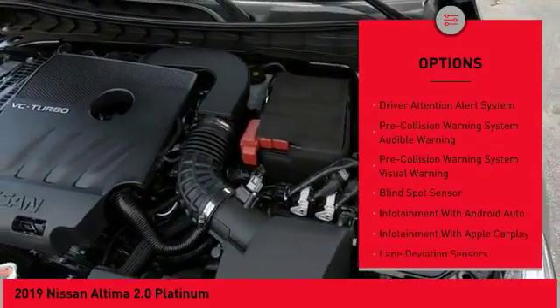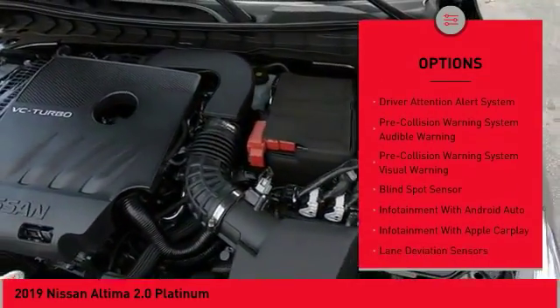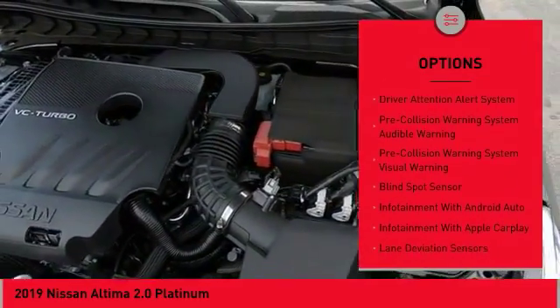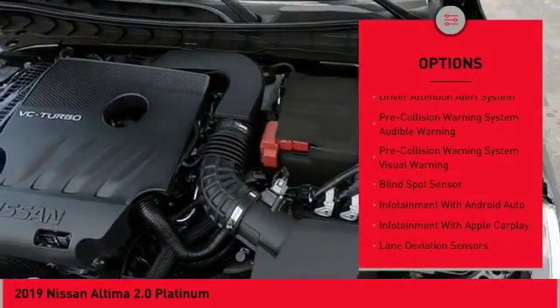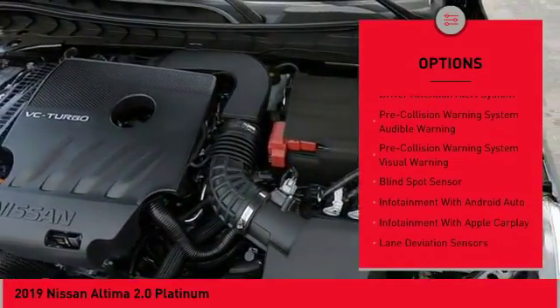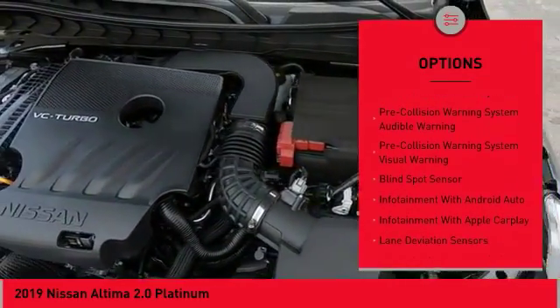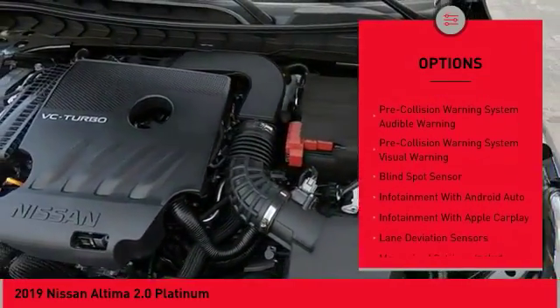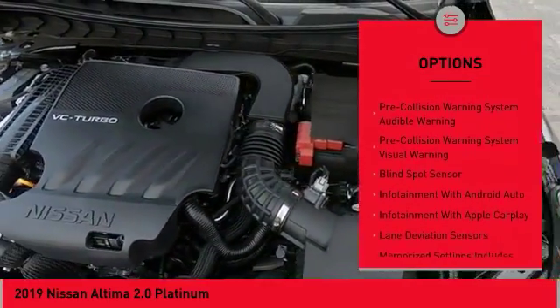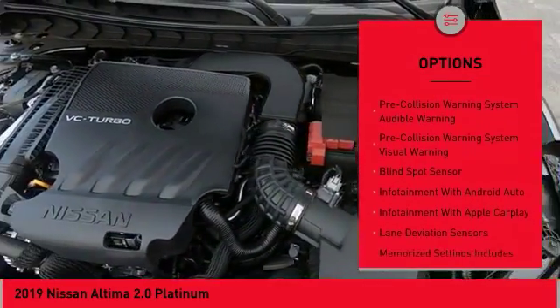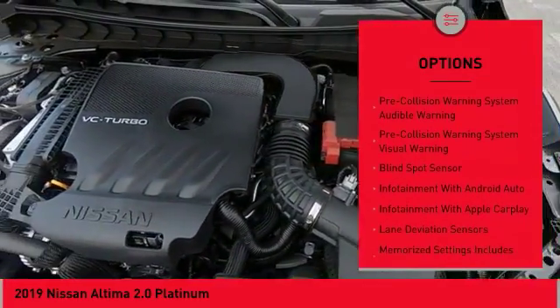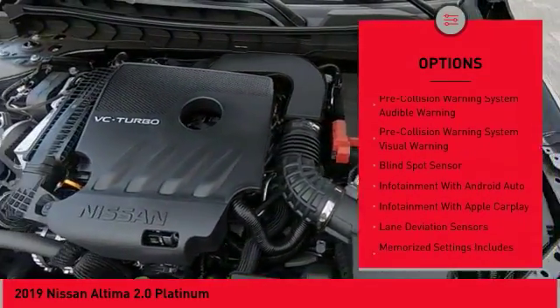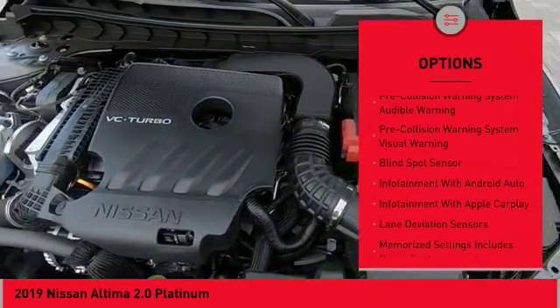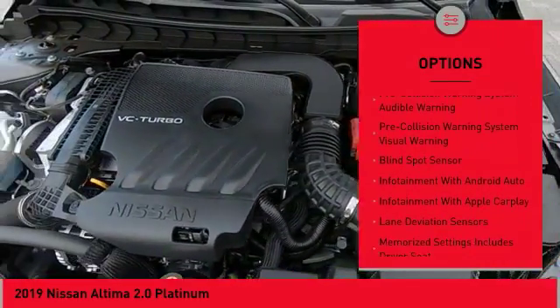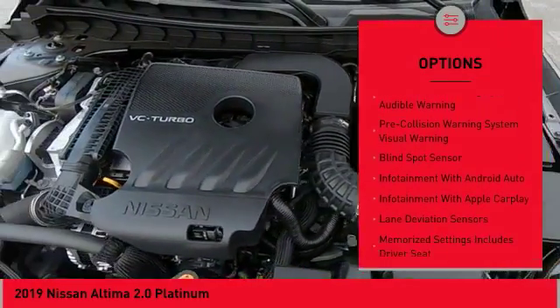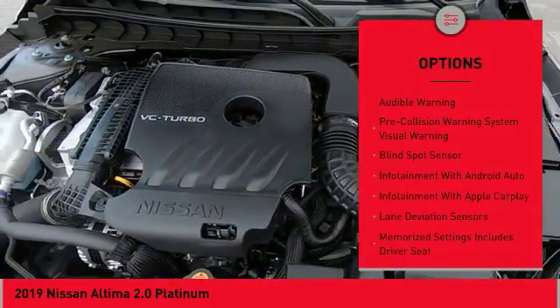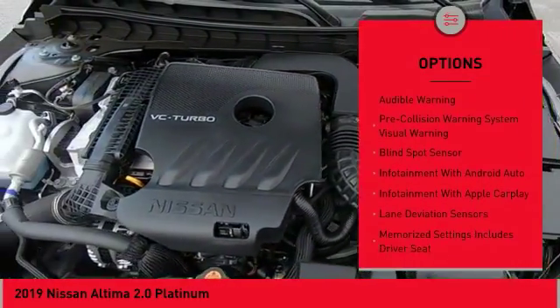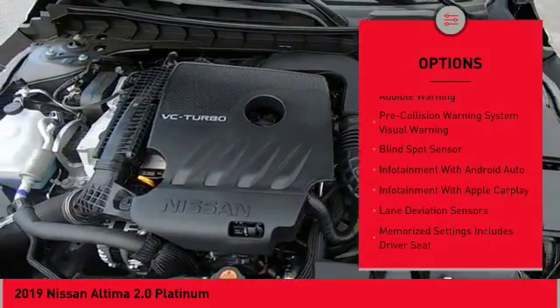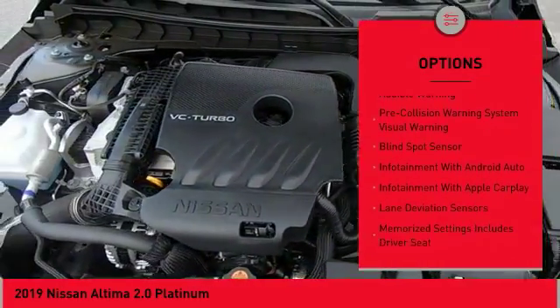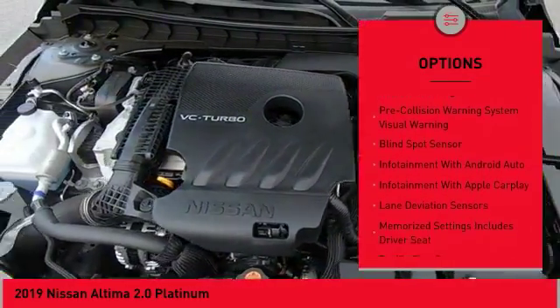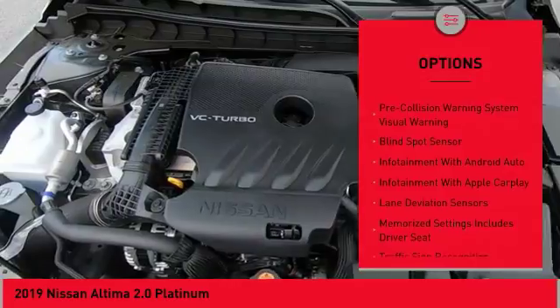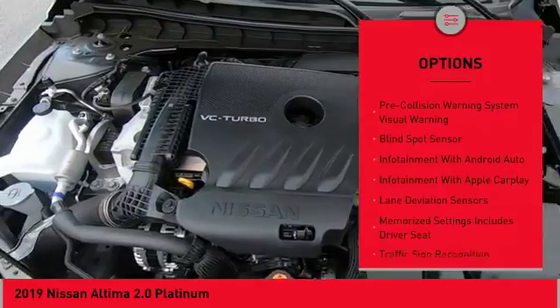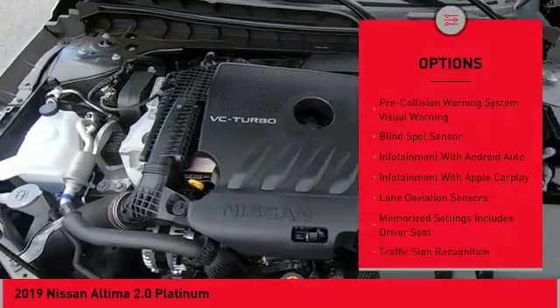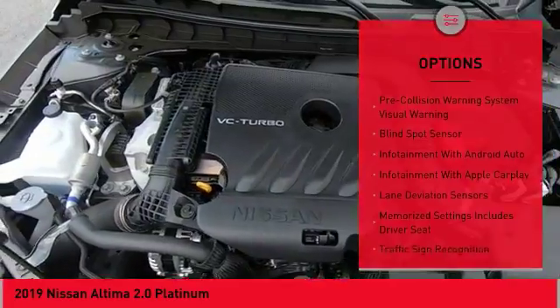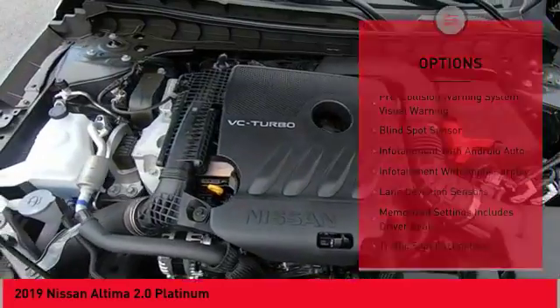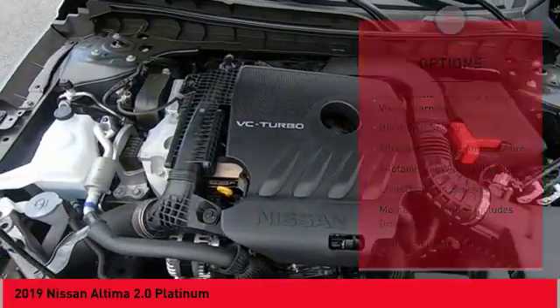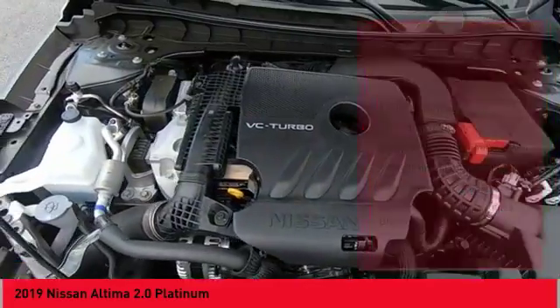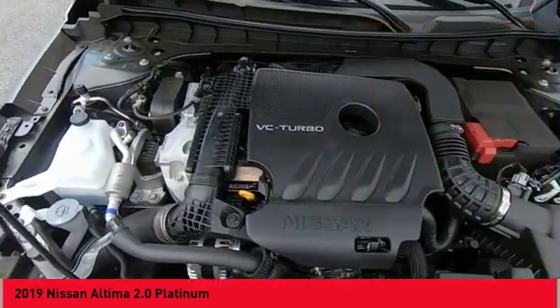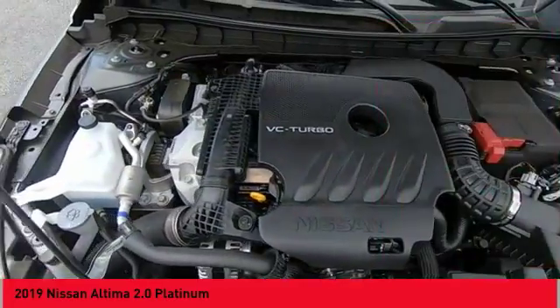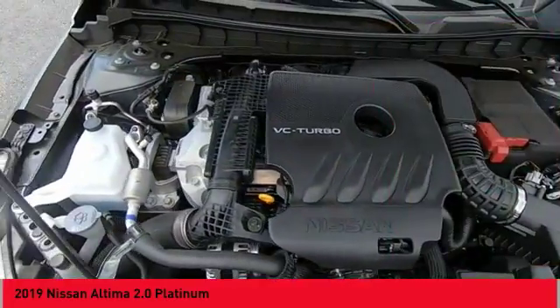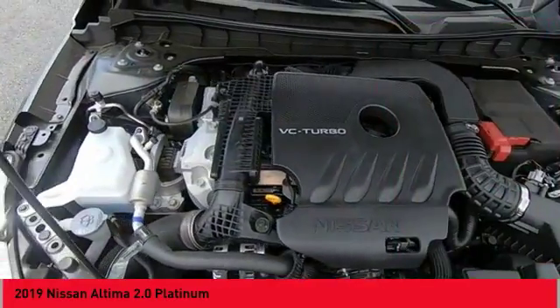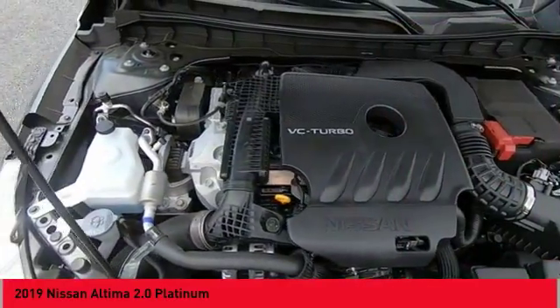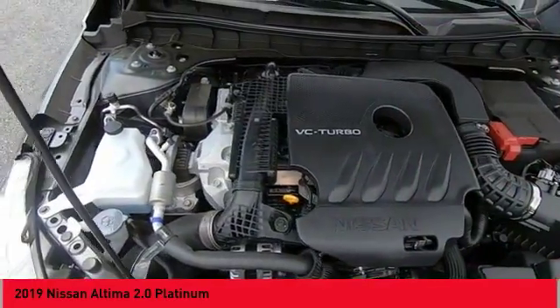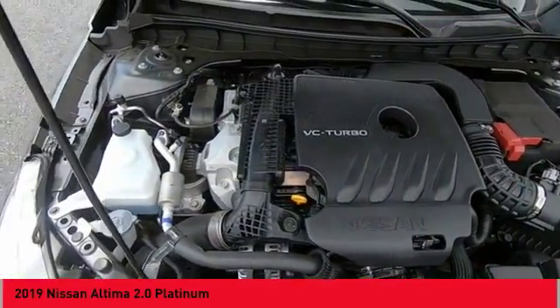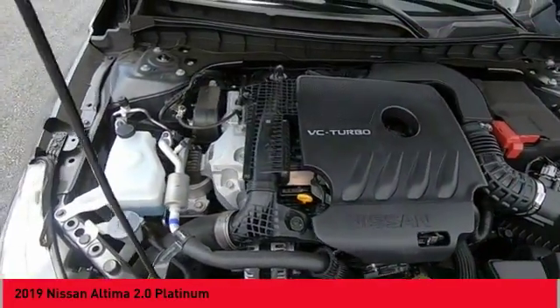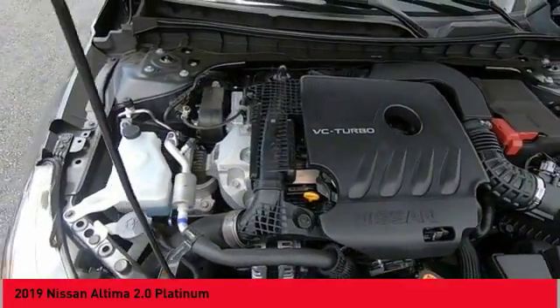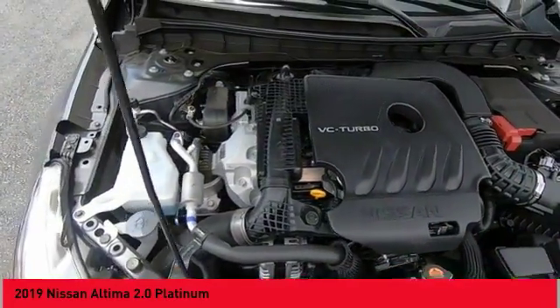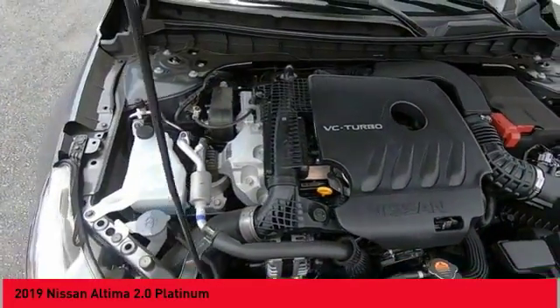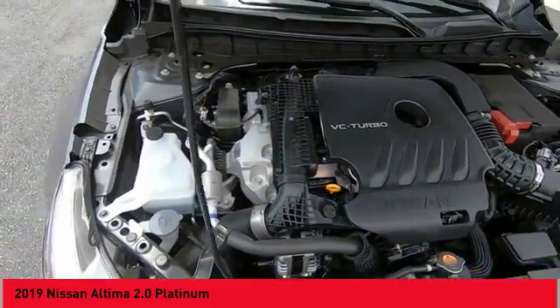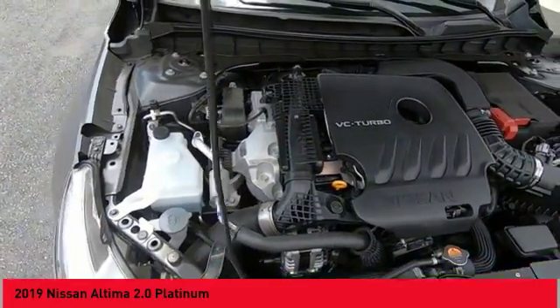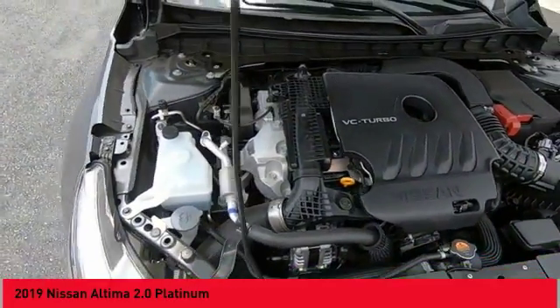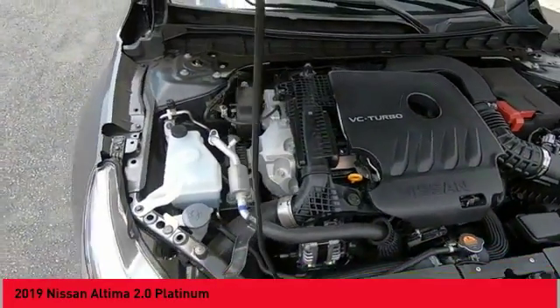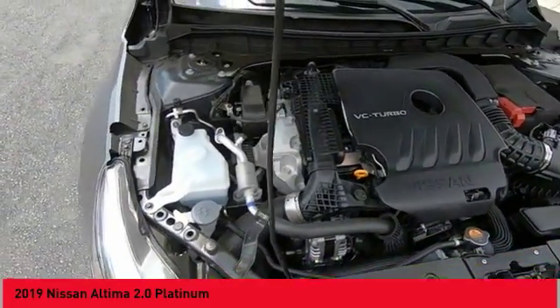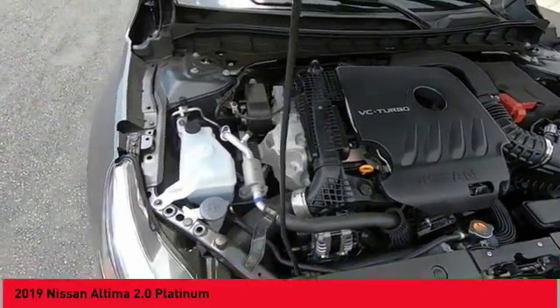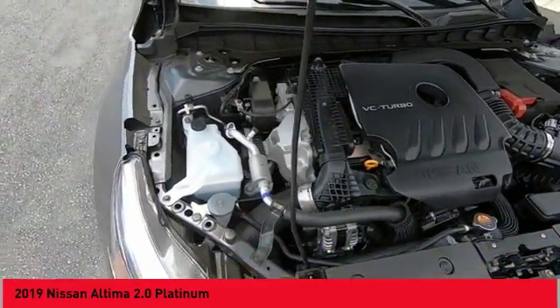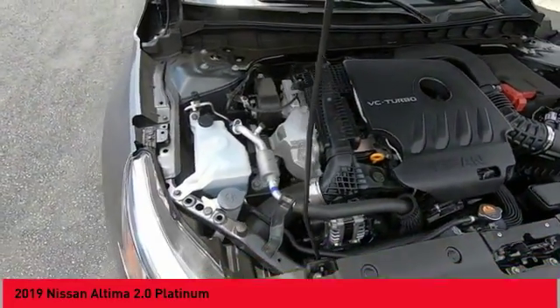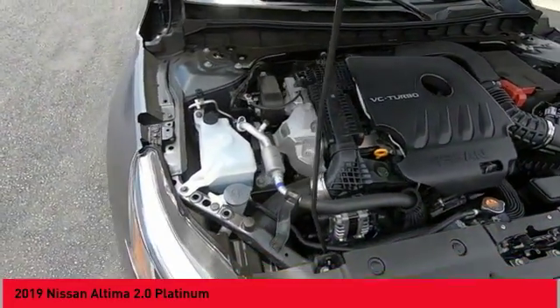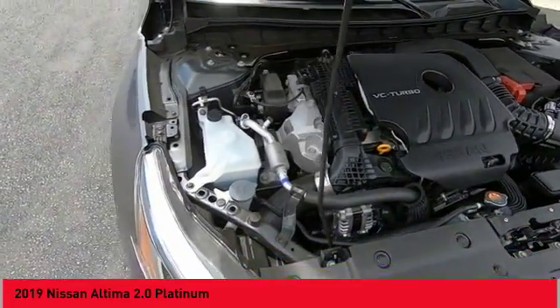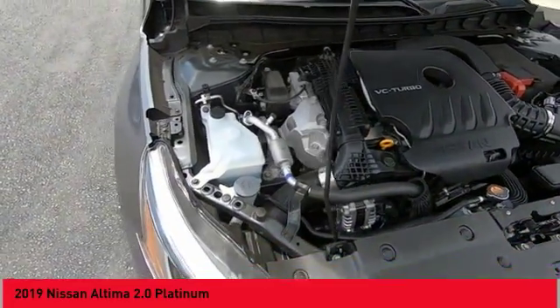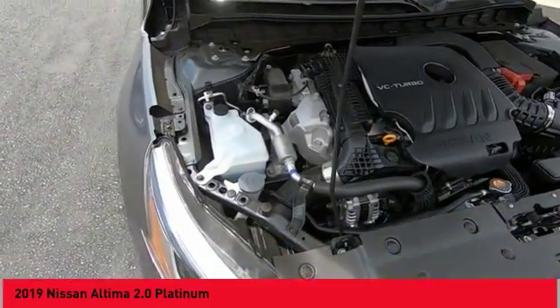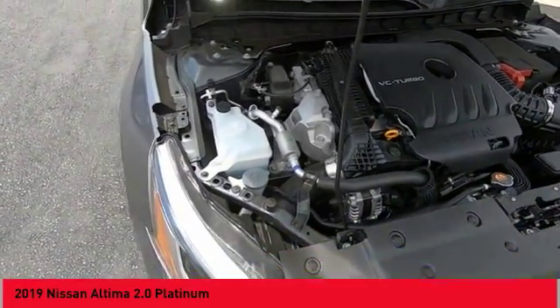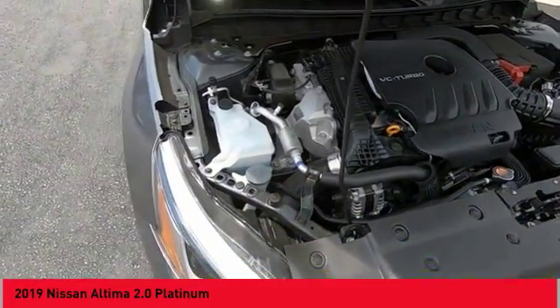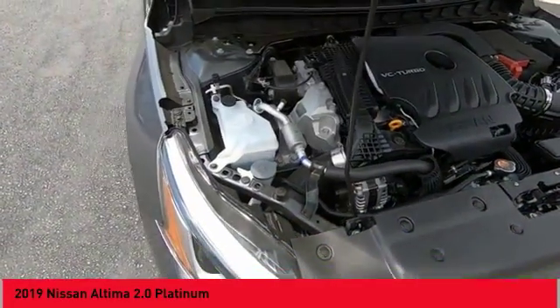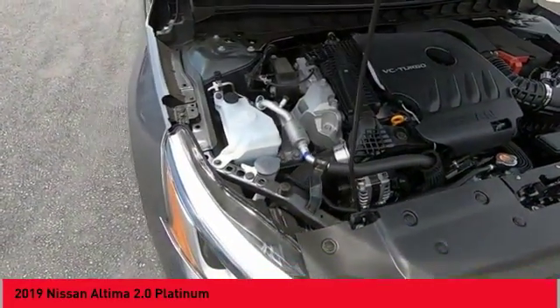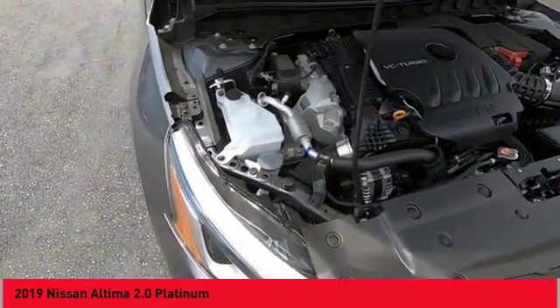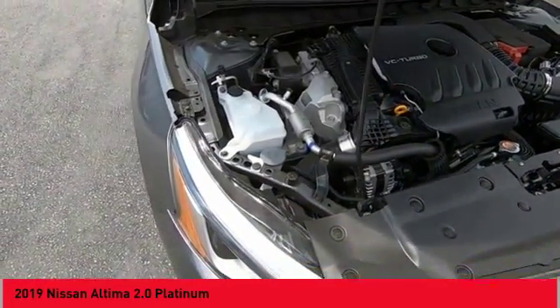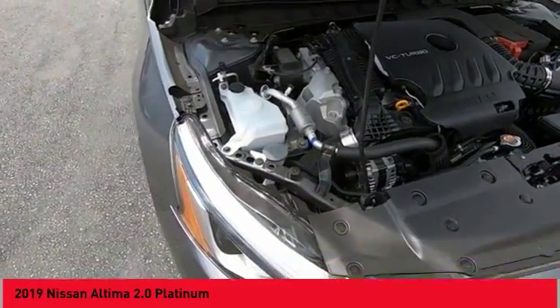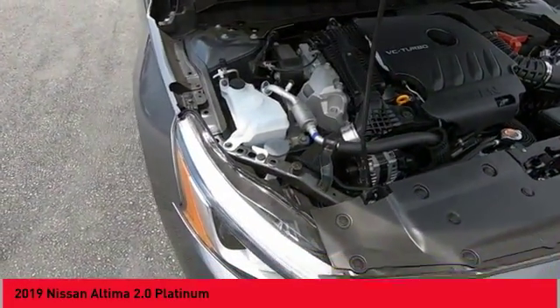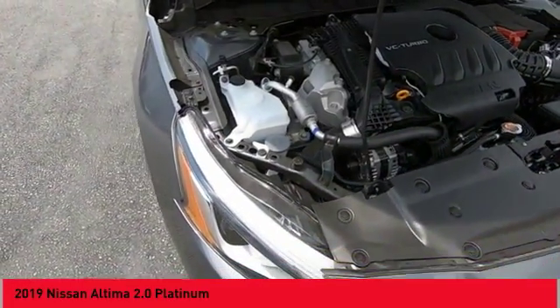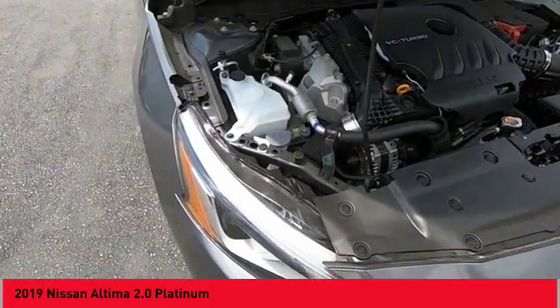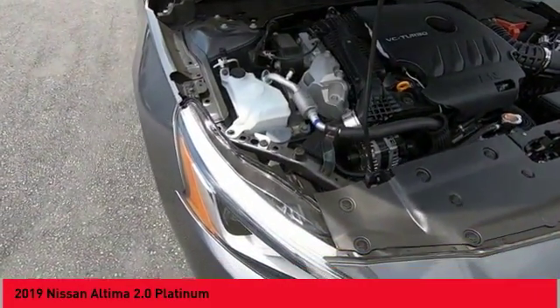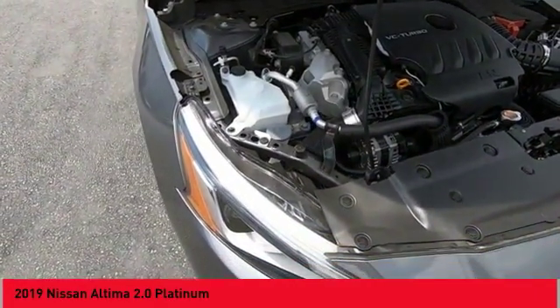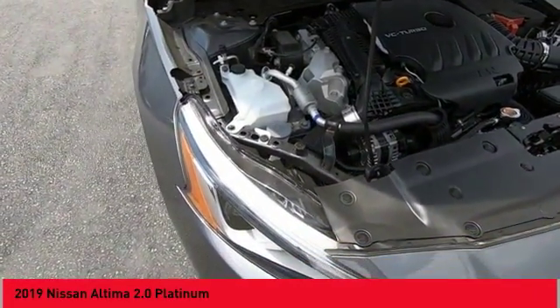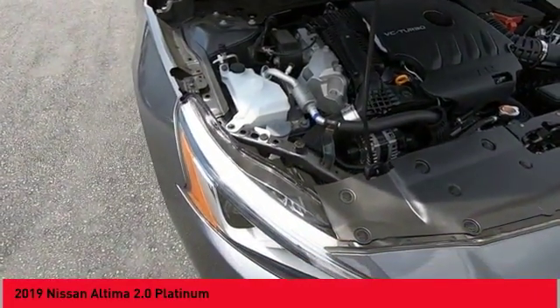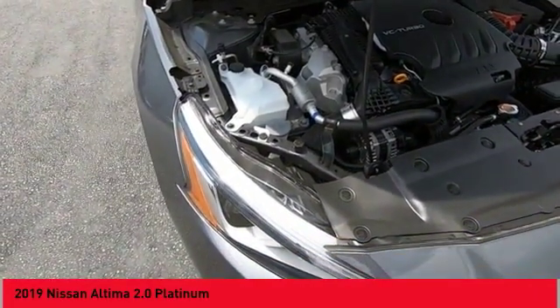Voice-activated navigation system, driver attention alert system, trip computer, heated steering wheel, compass.